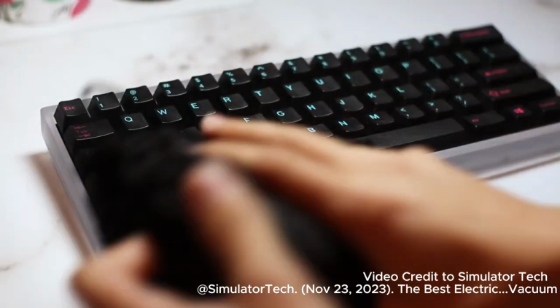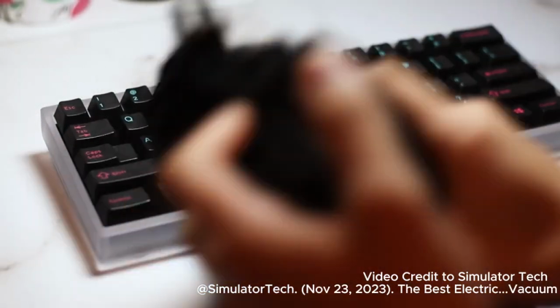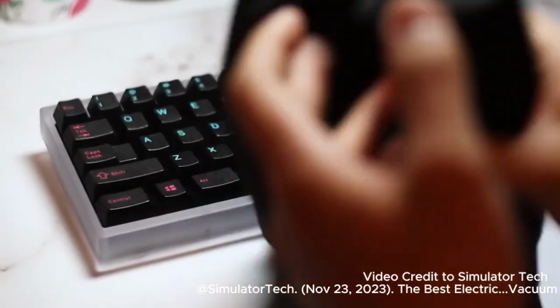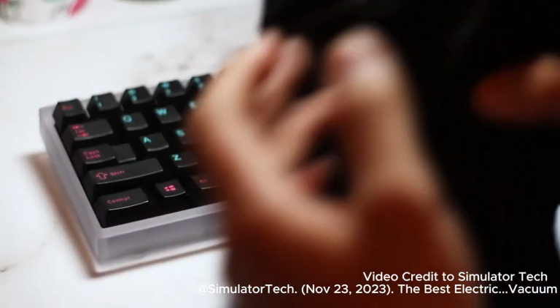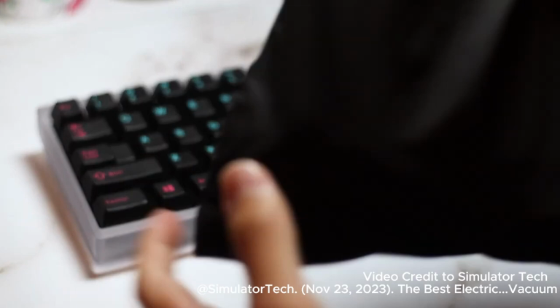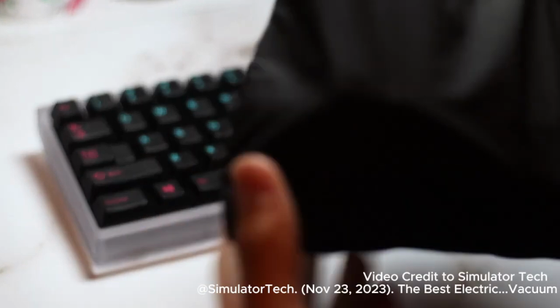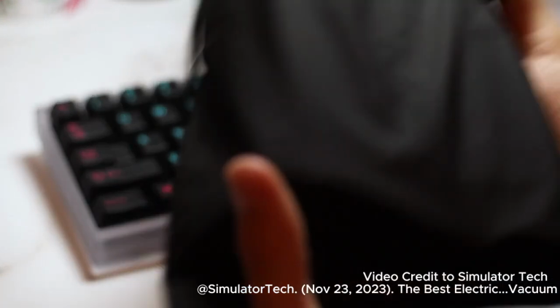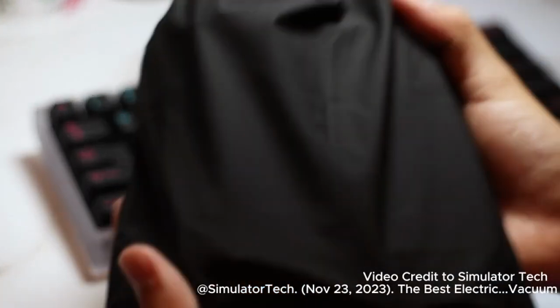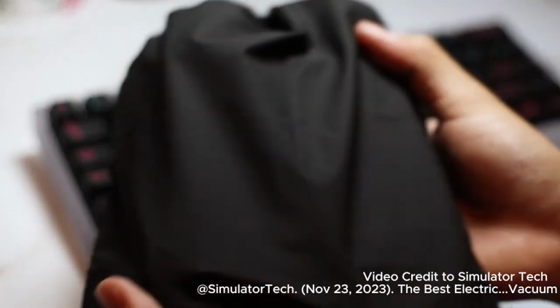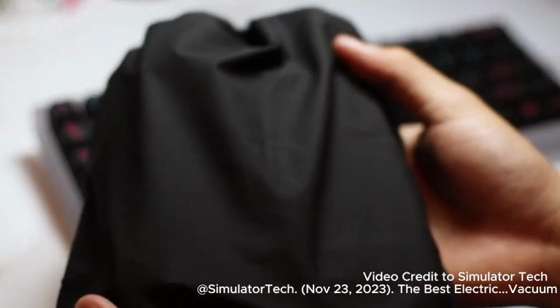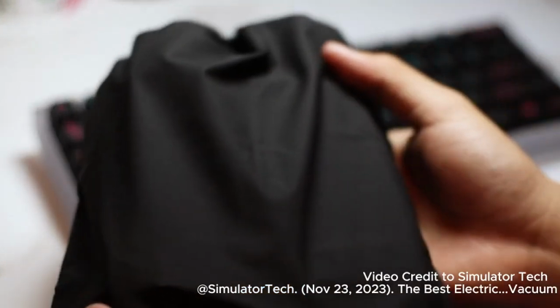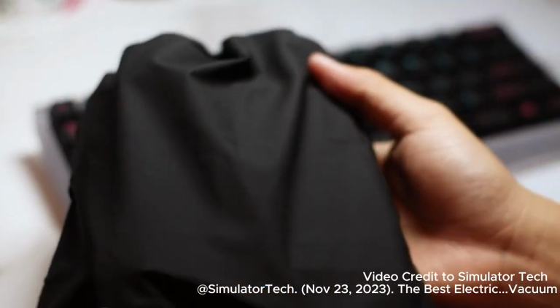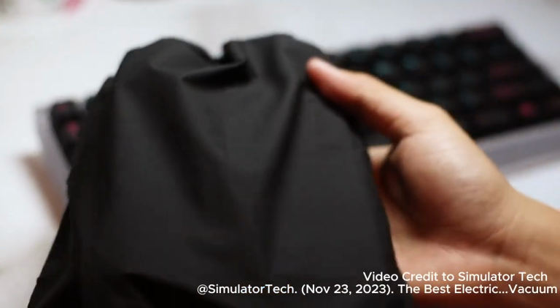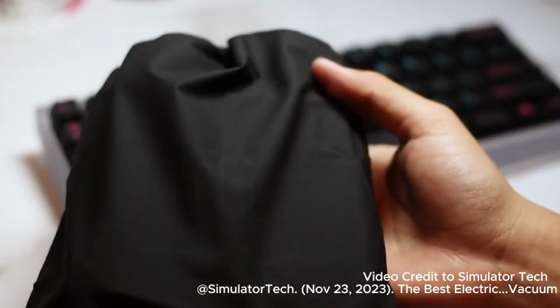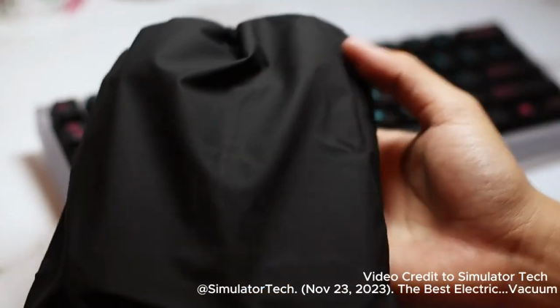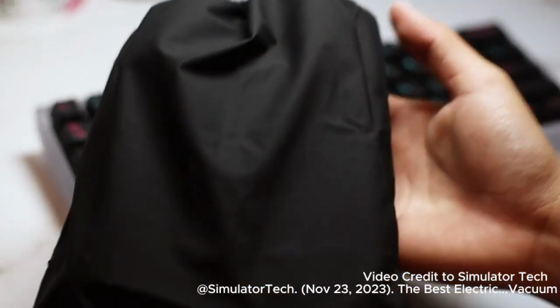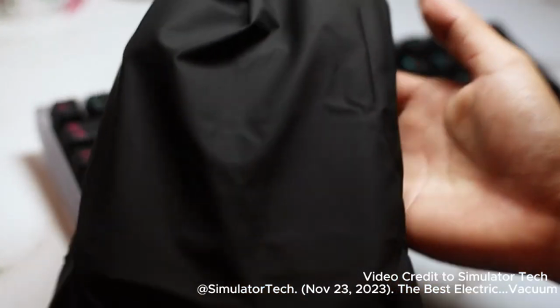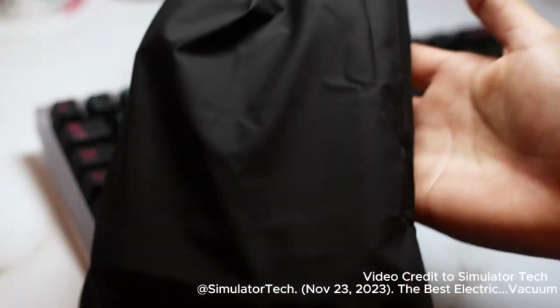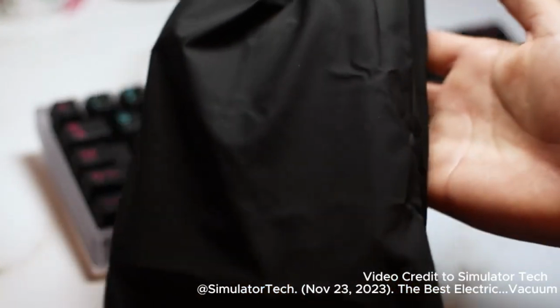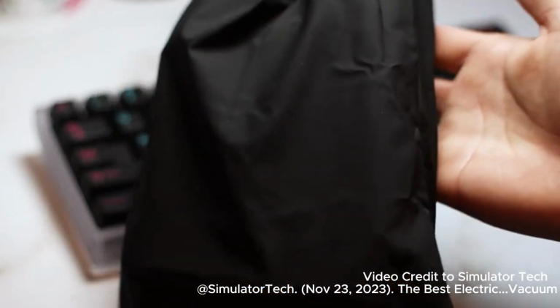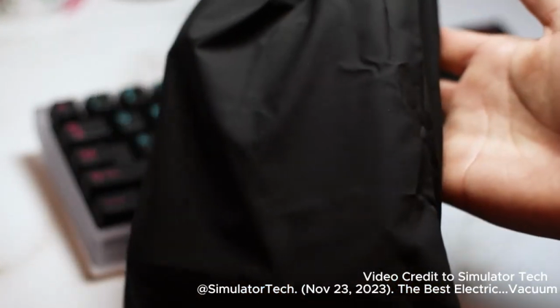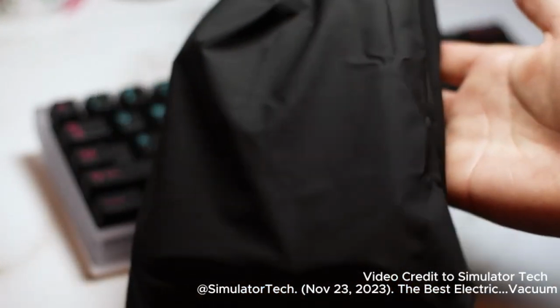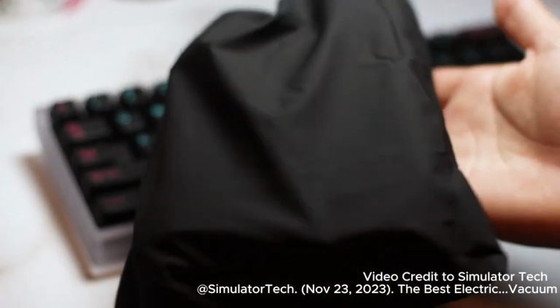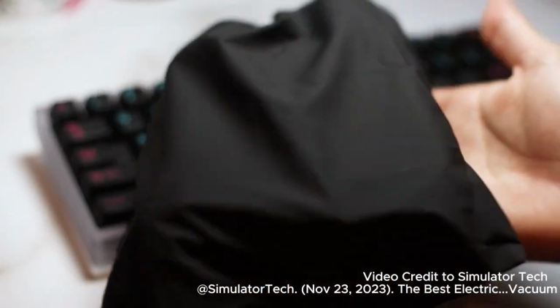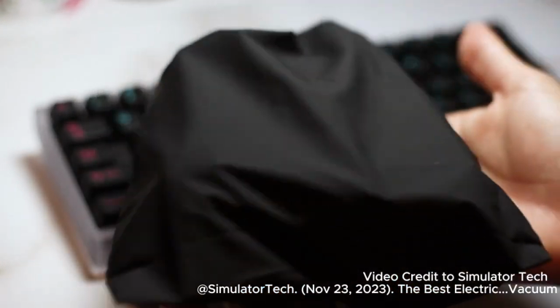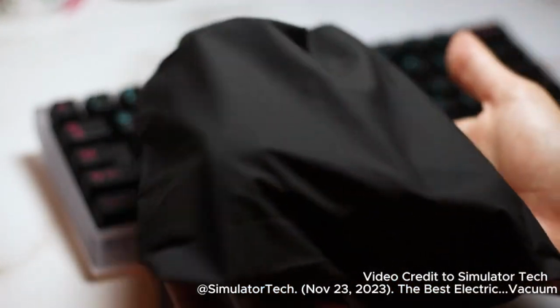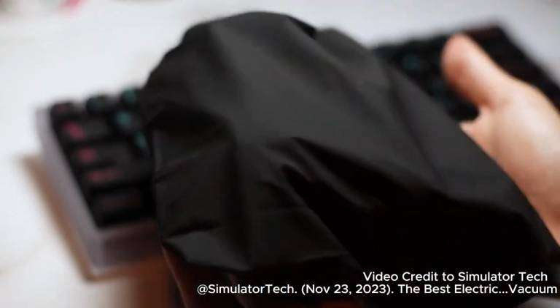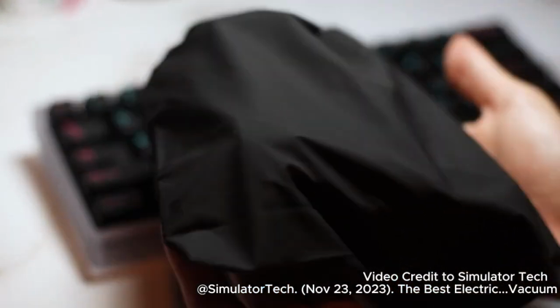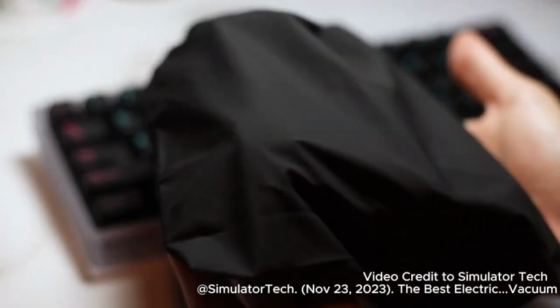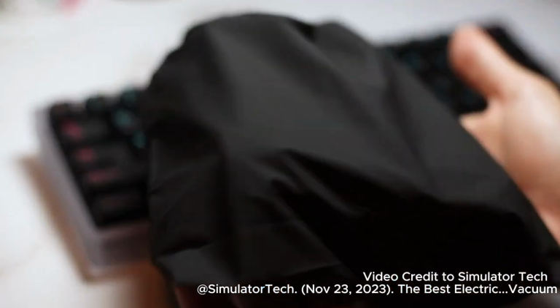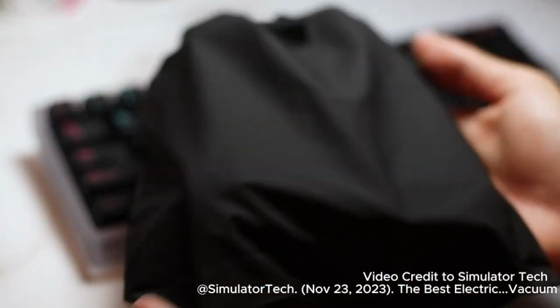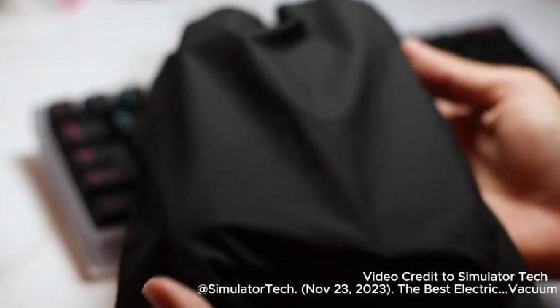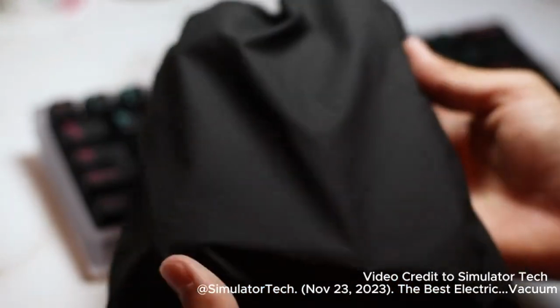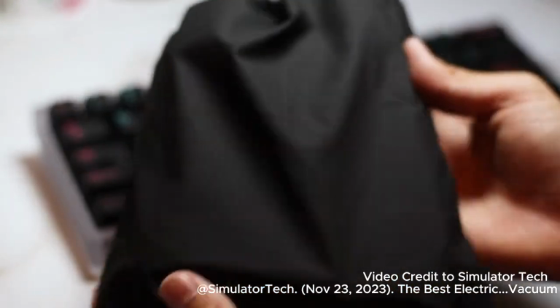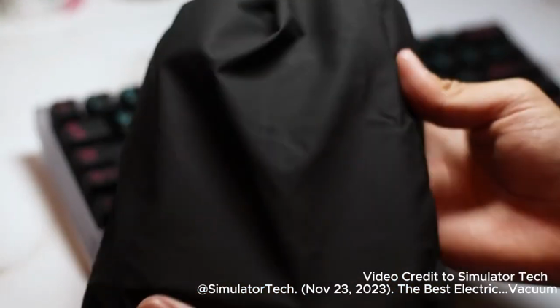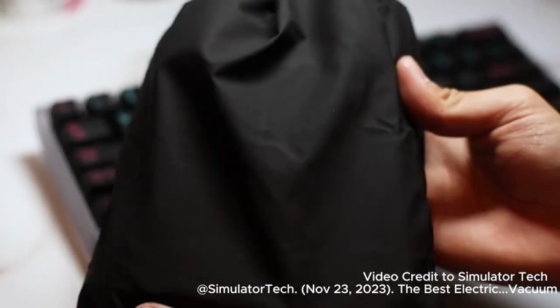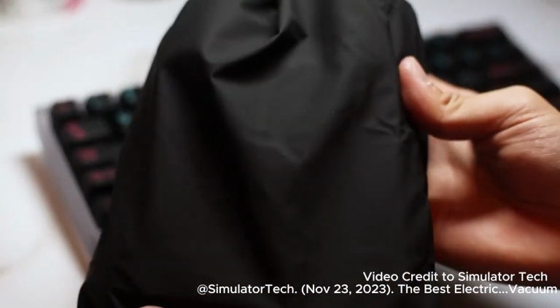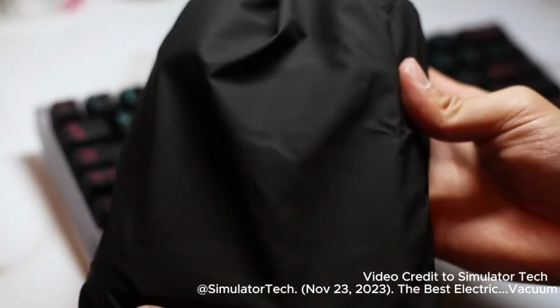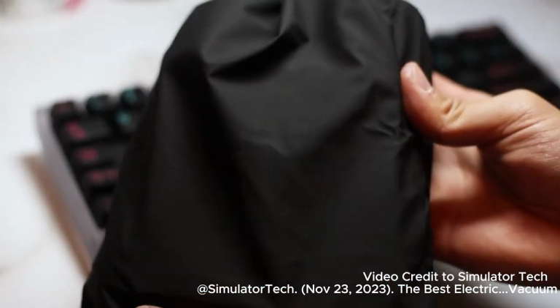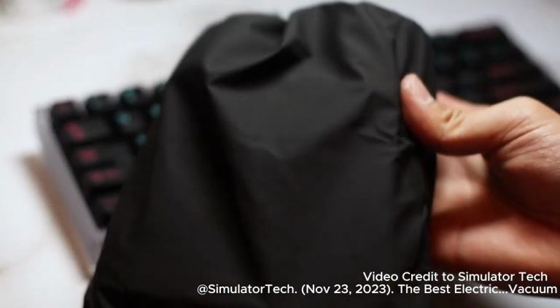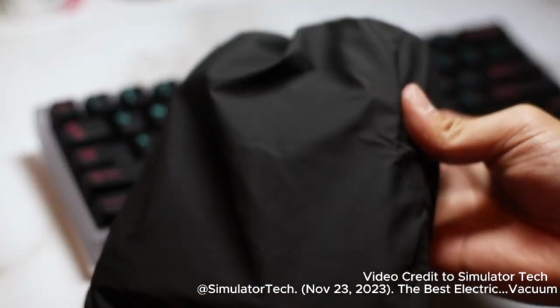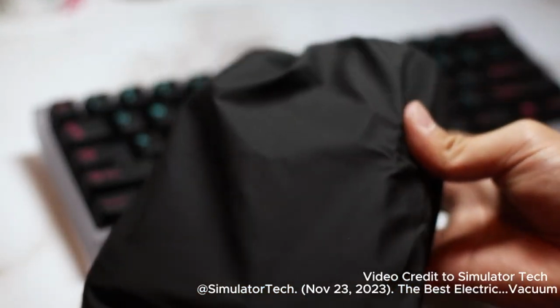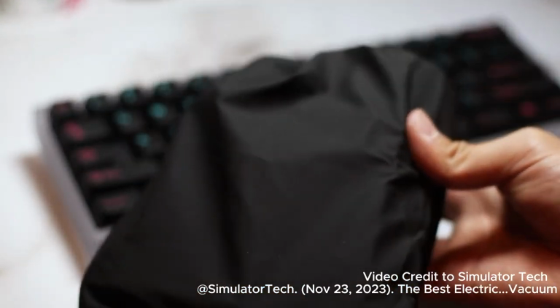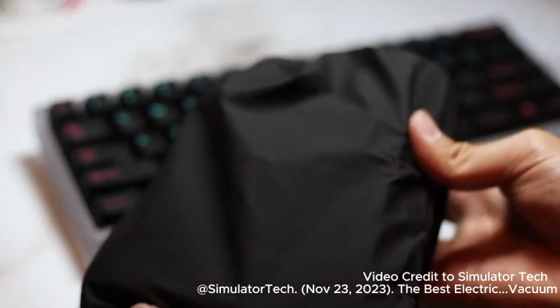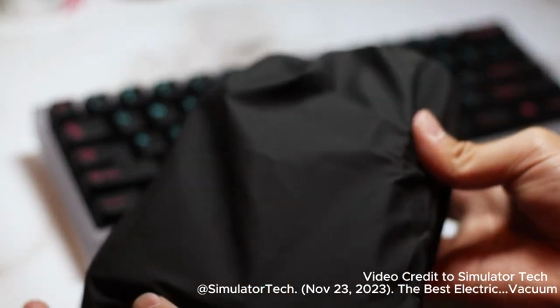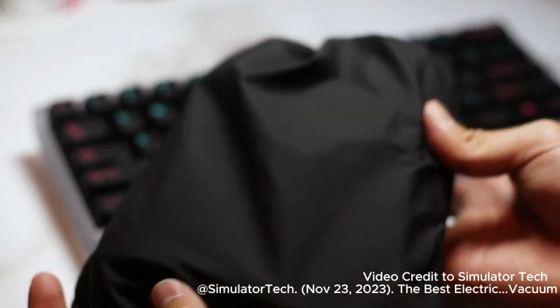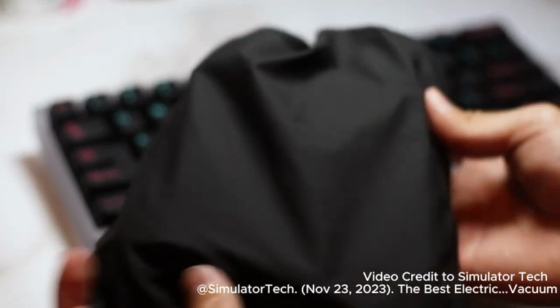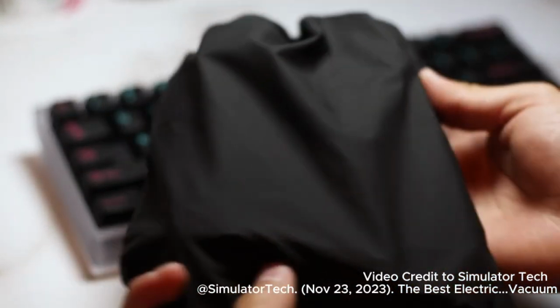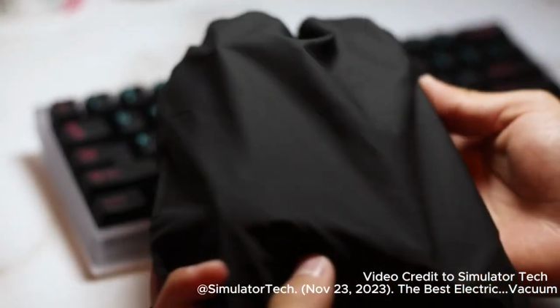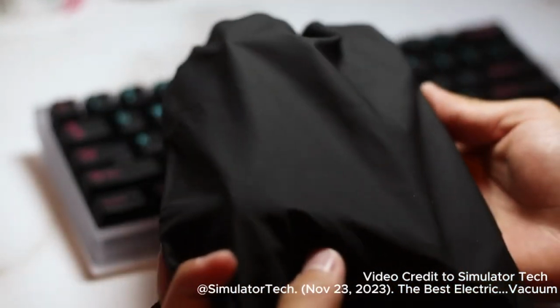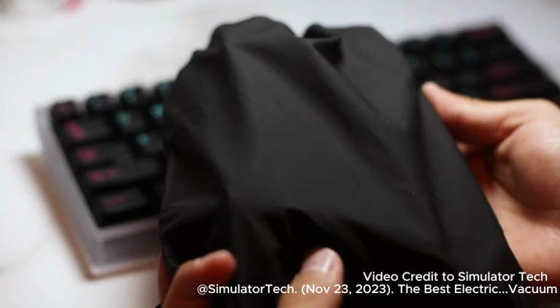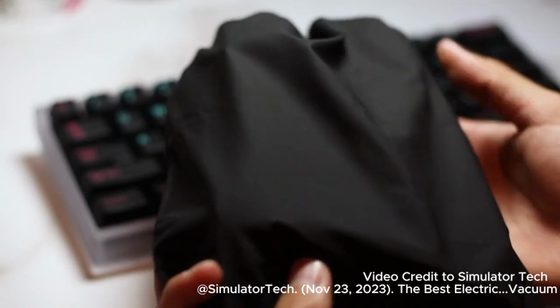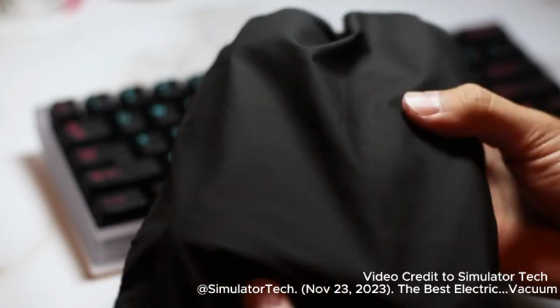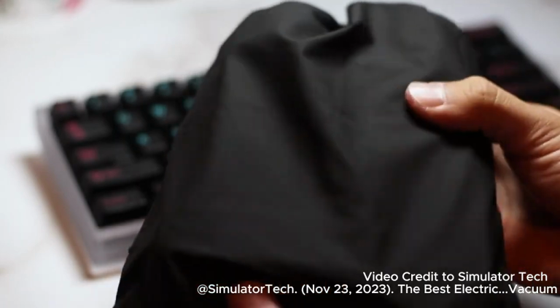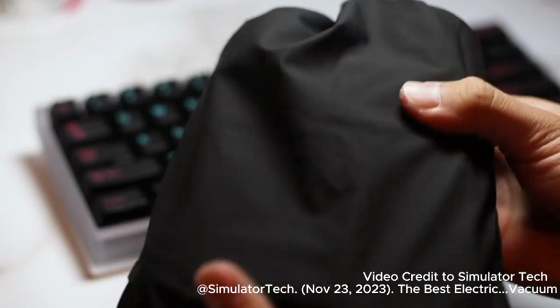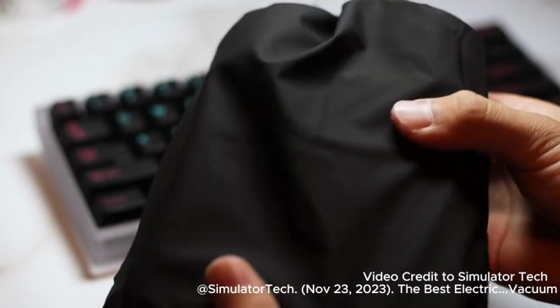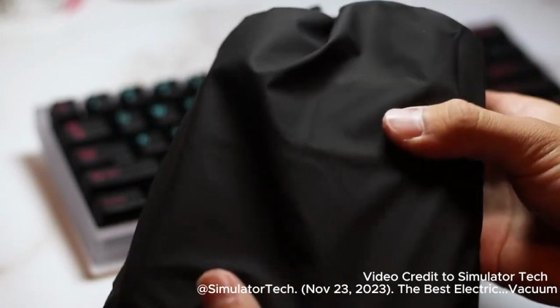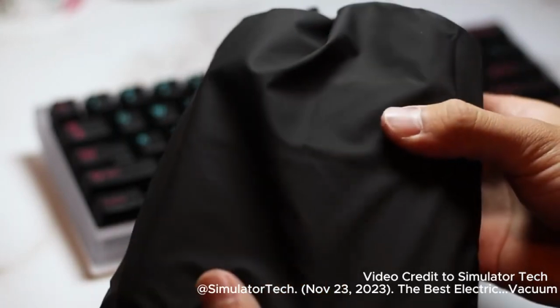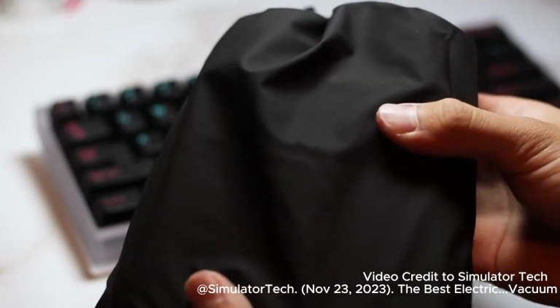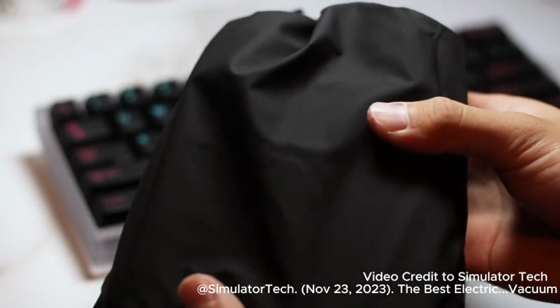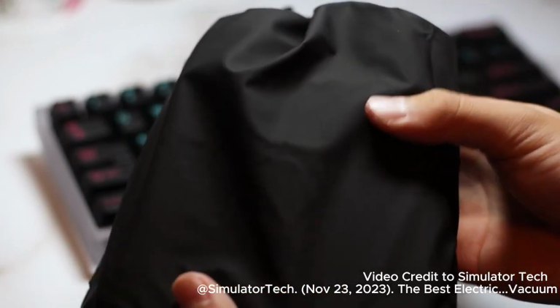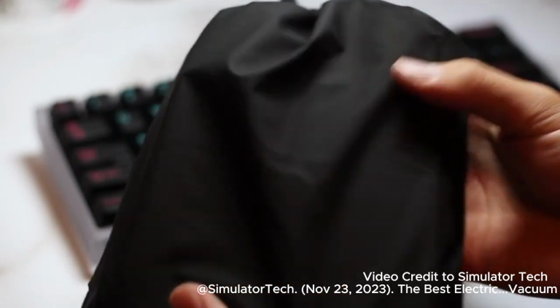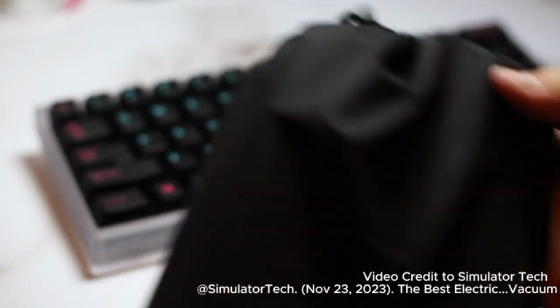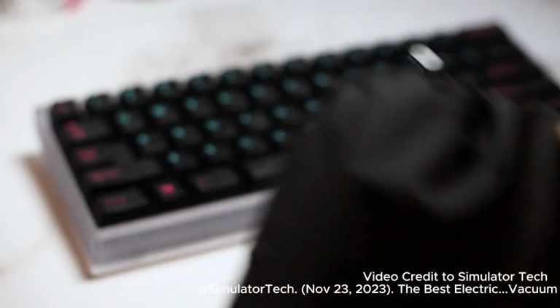Anyway, that's all I have for you guys today. Thank you for watching, and thank you HOTO Tools for sending out this sick cleaner. See you guys later, bye!